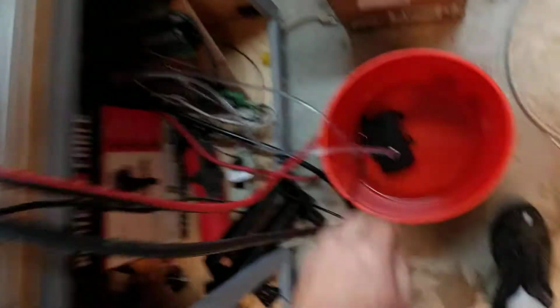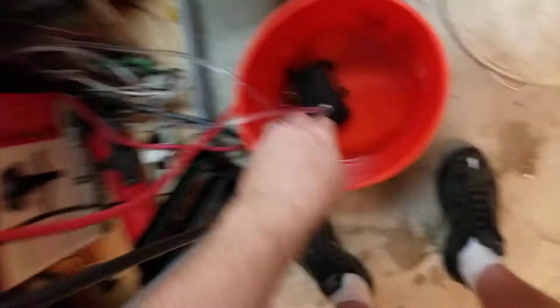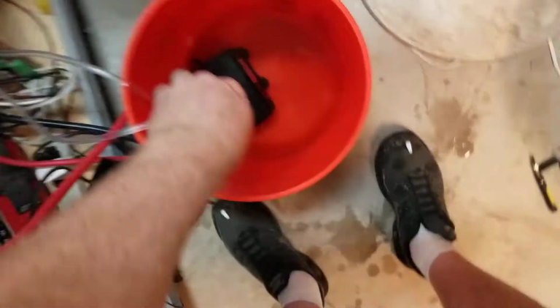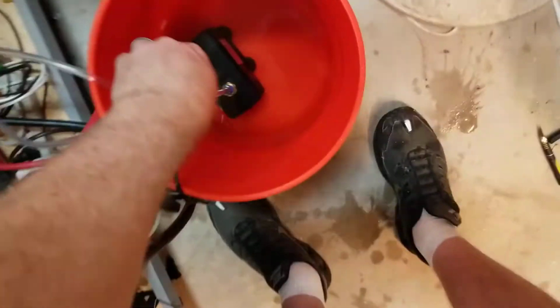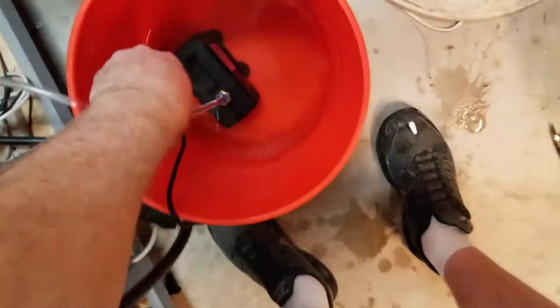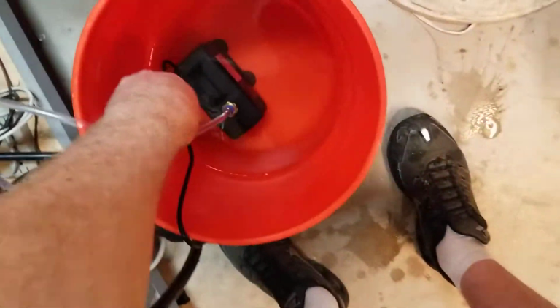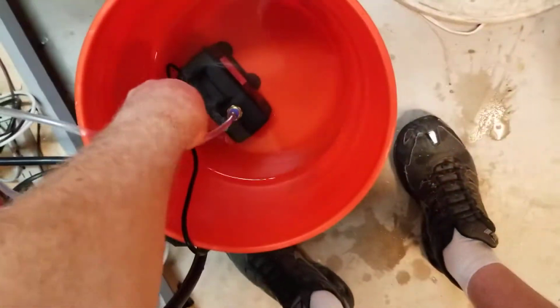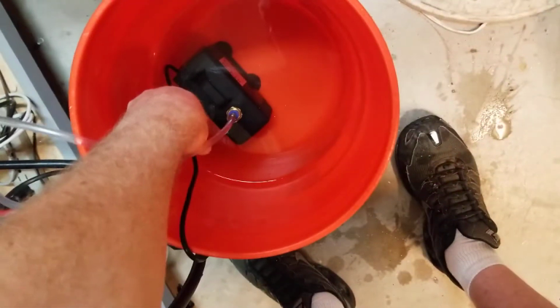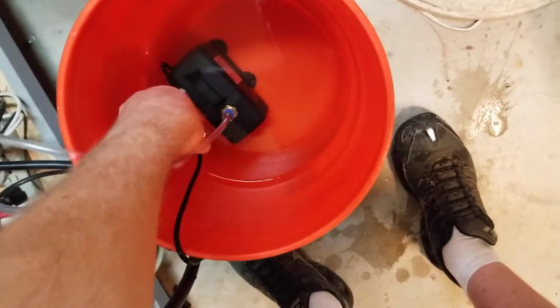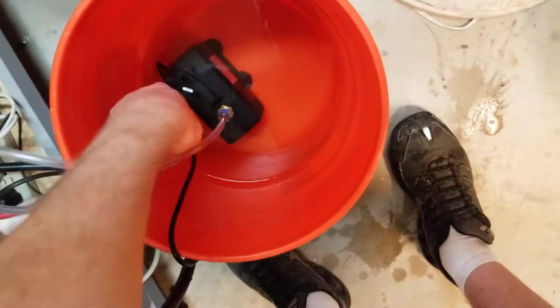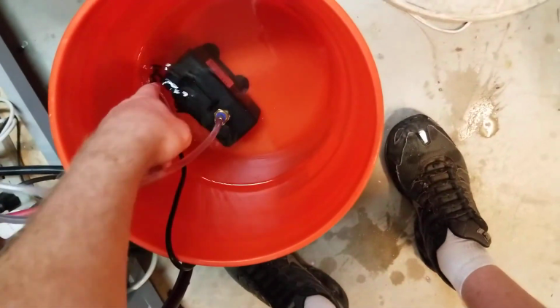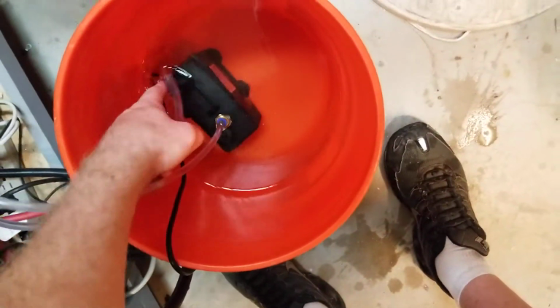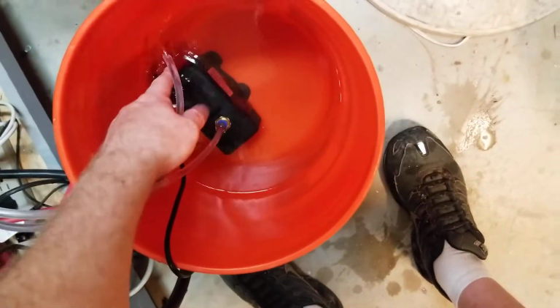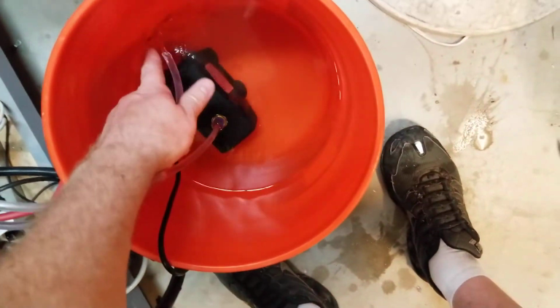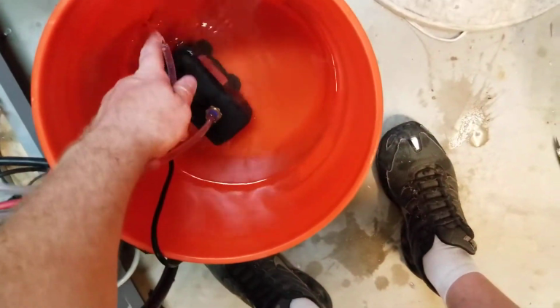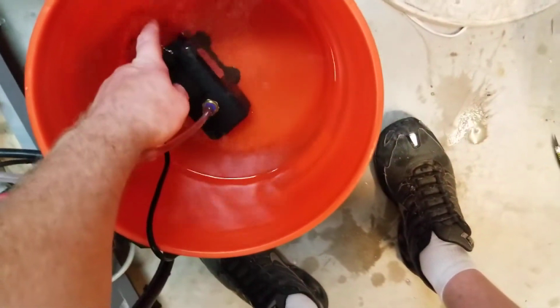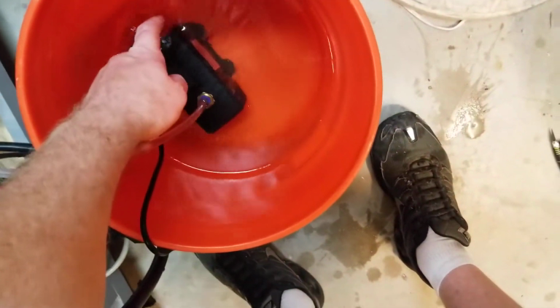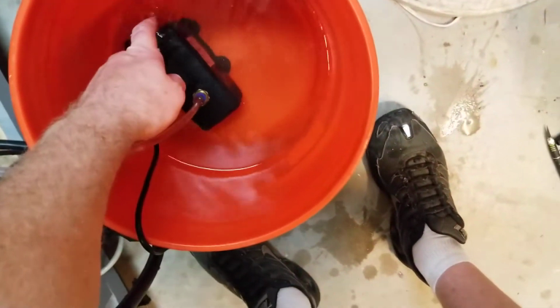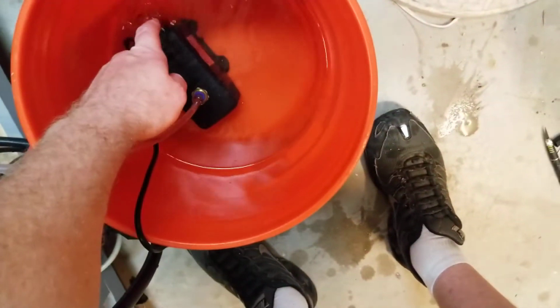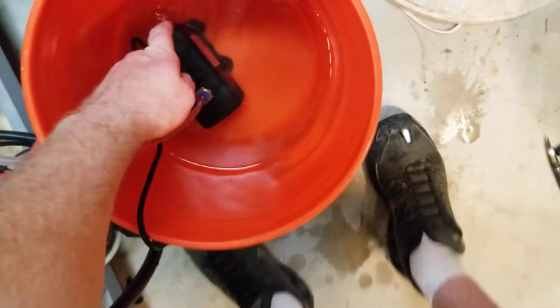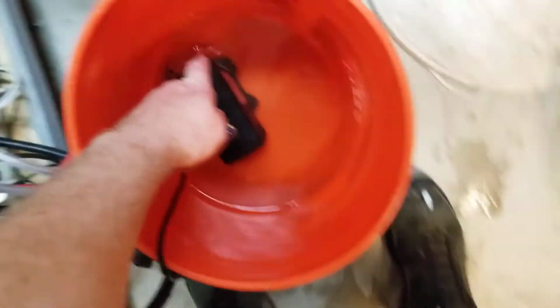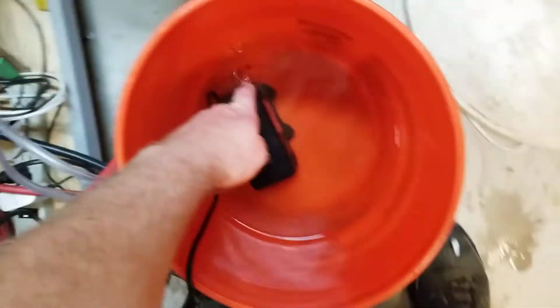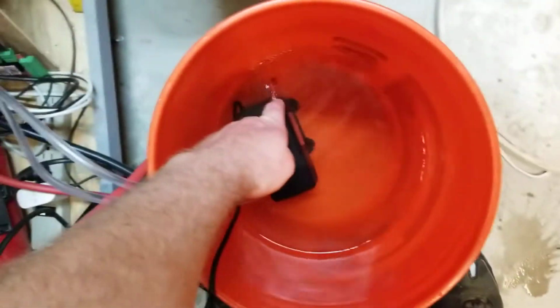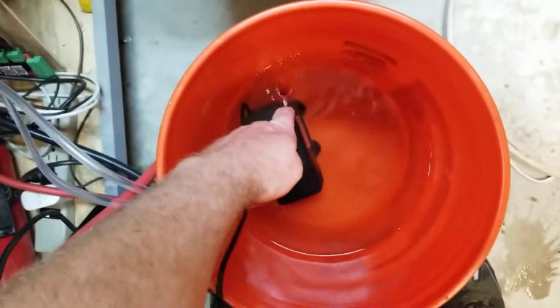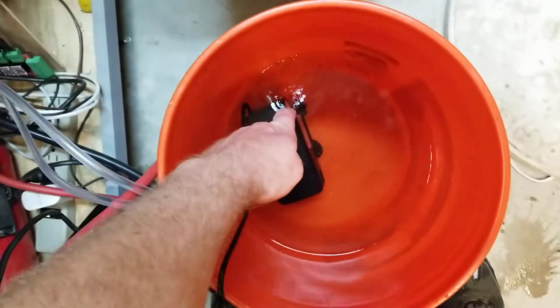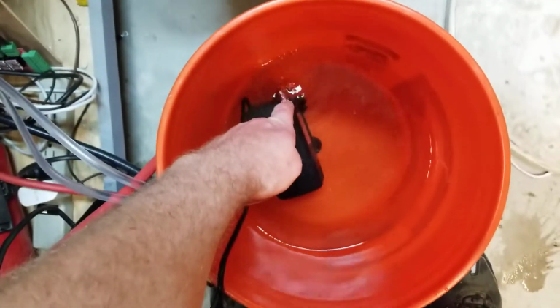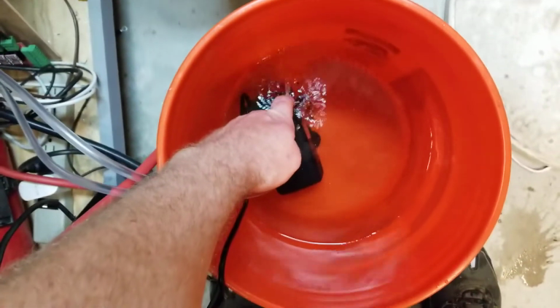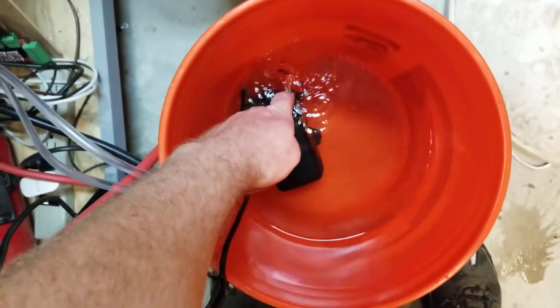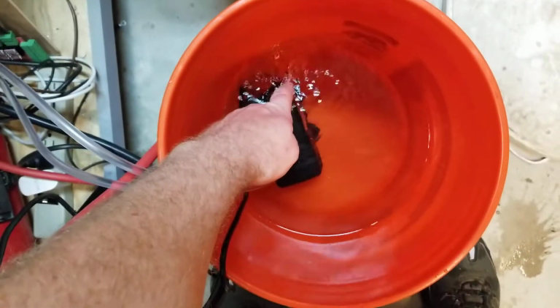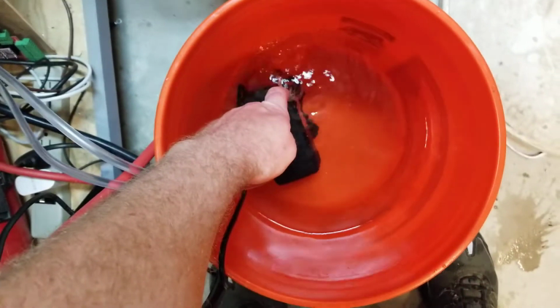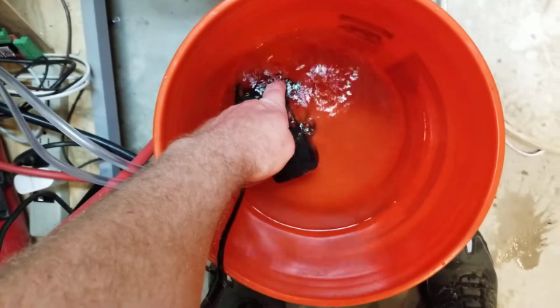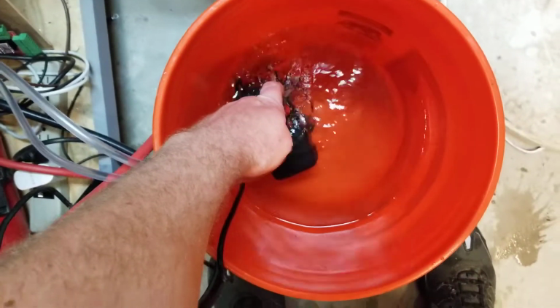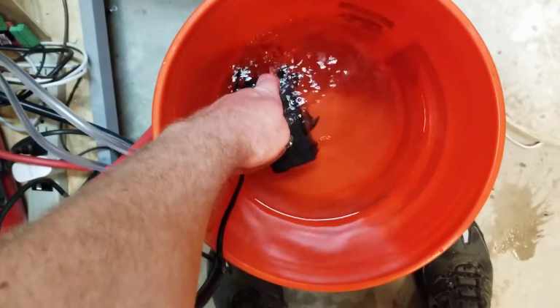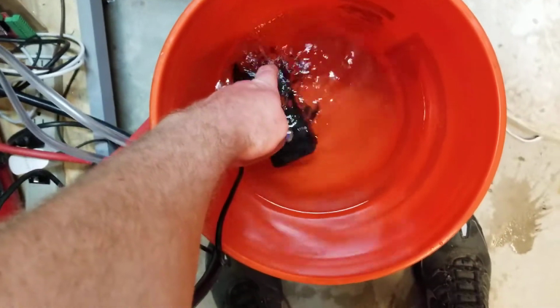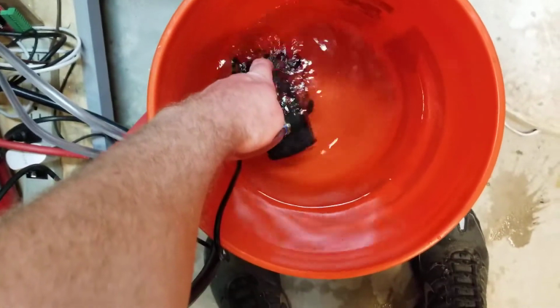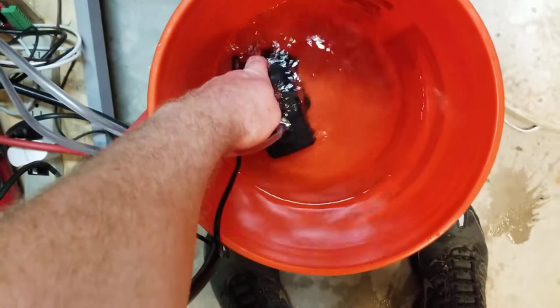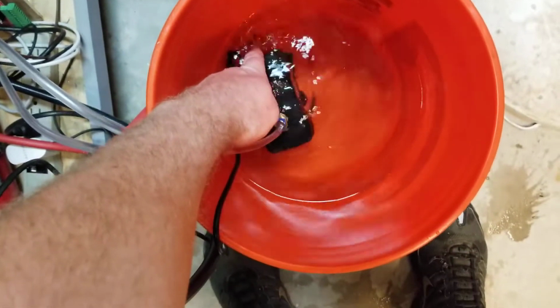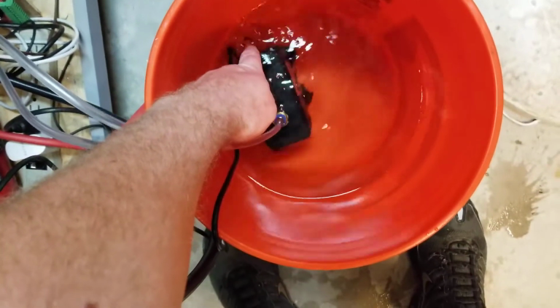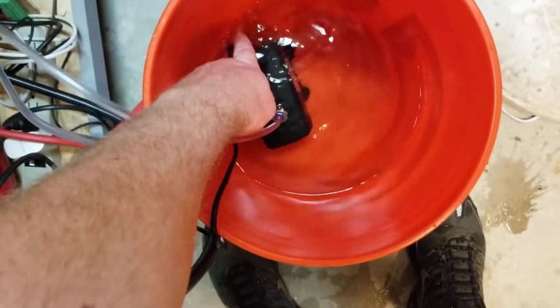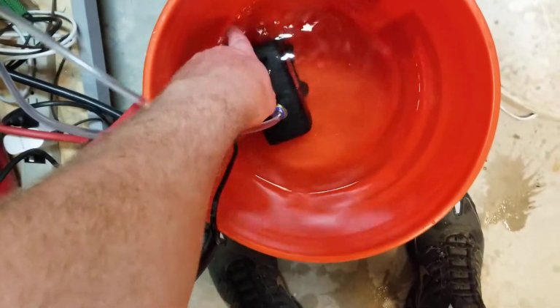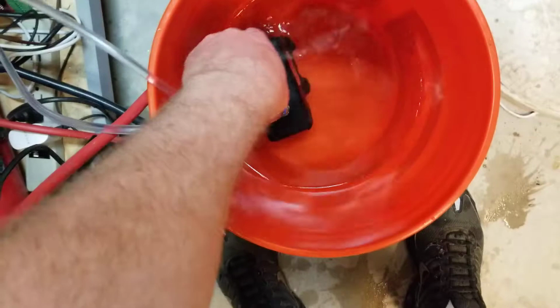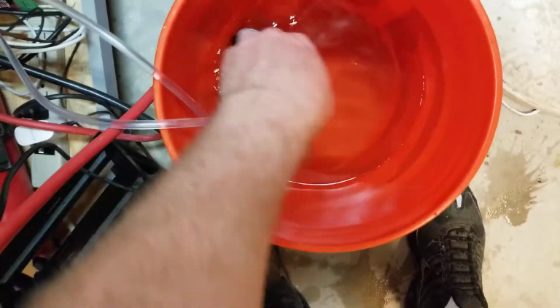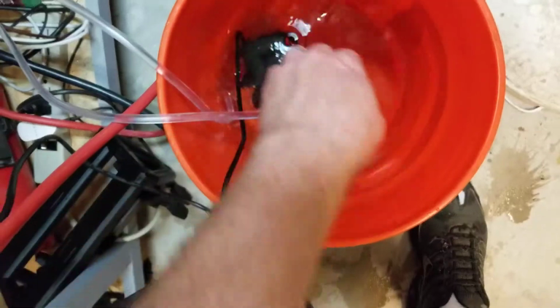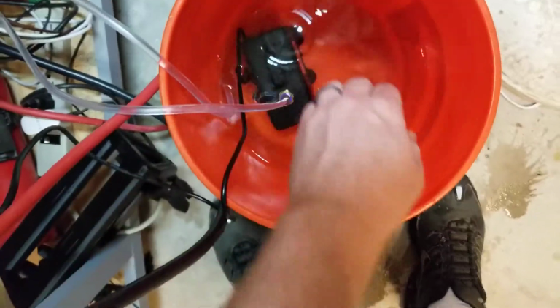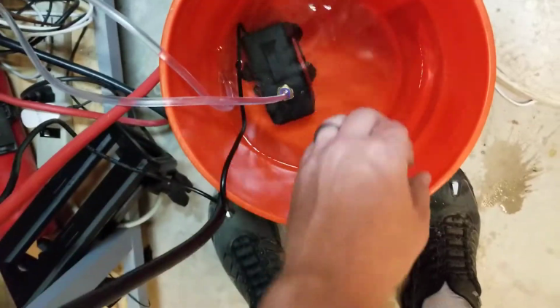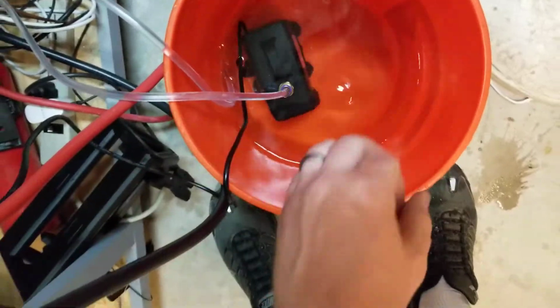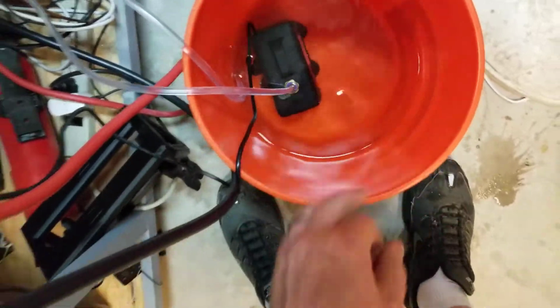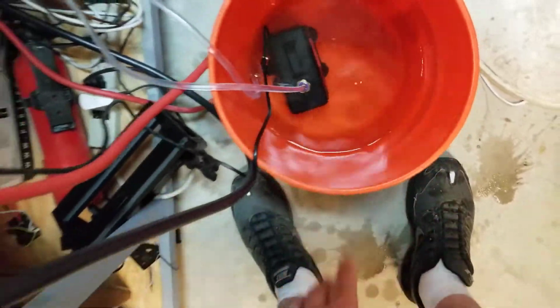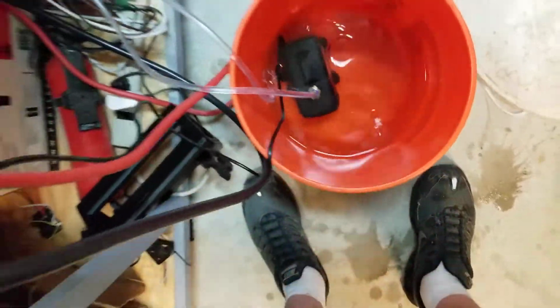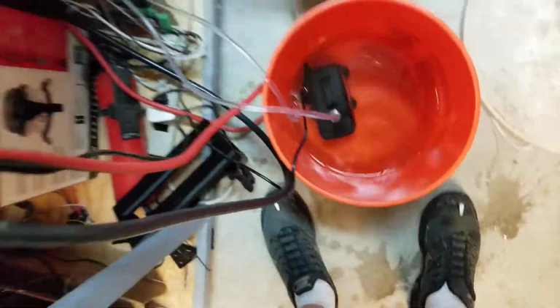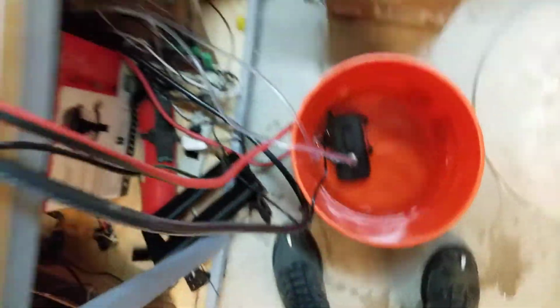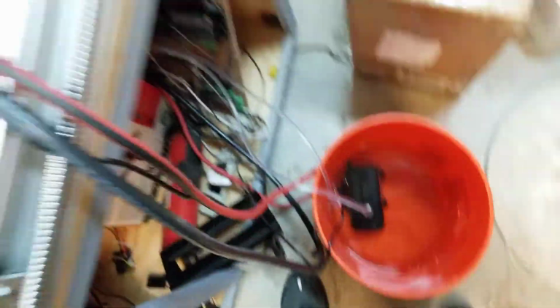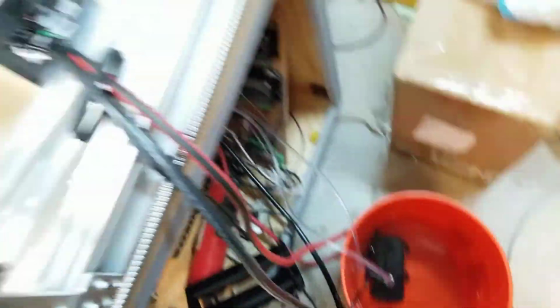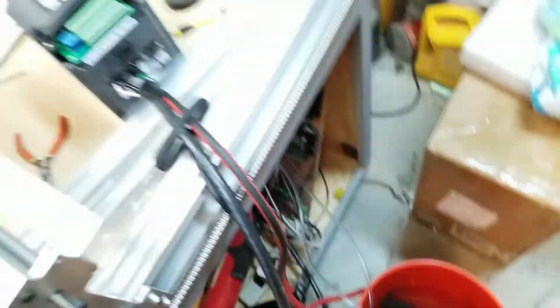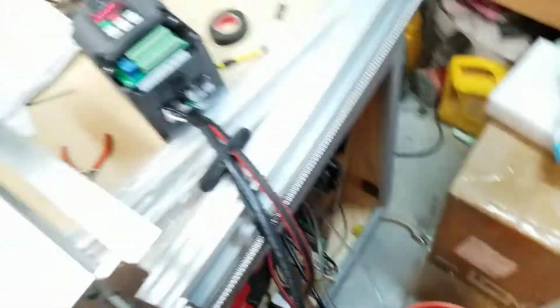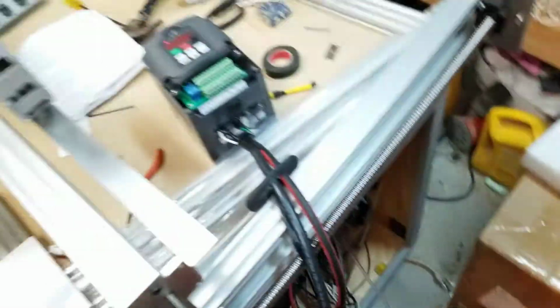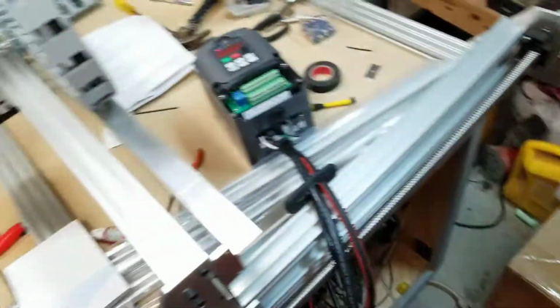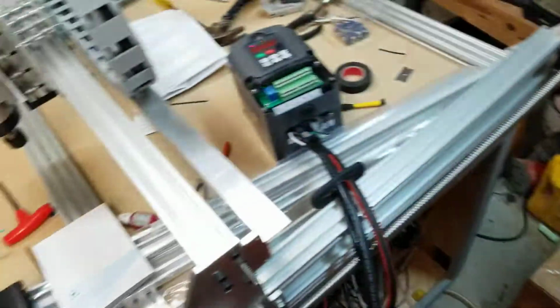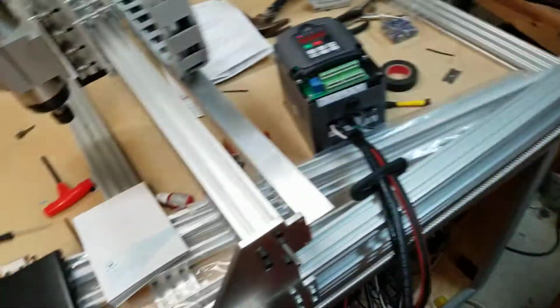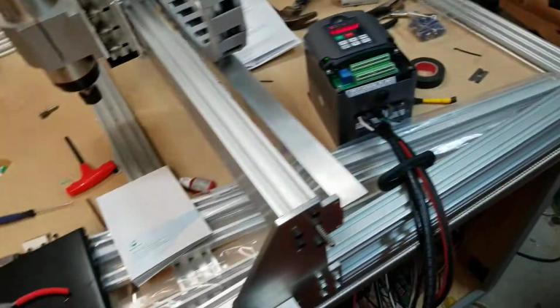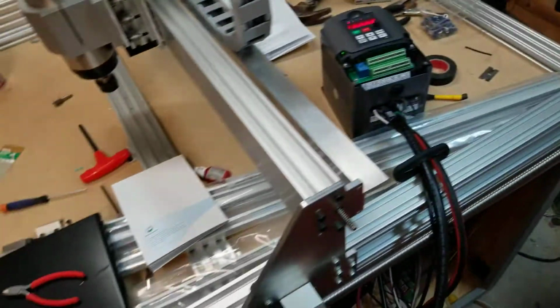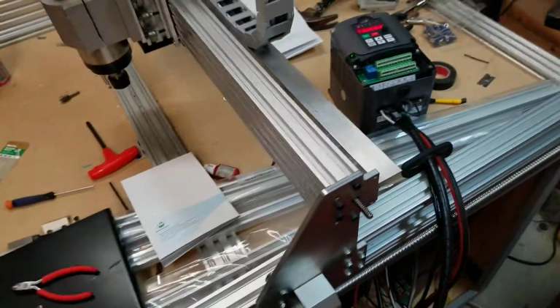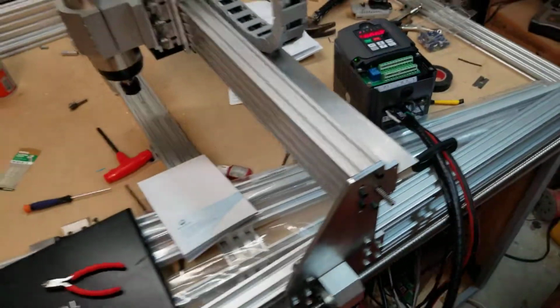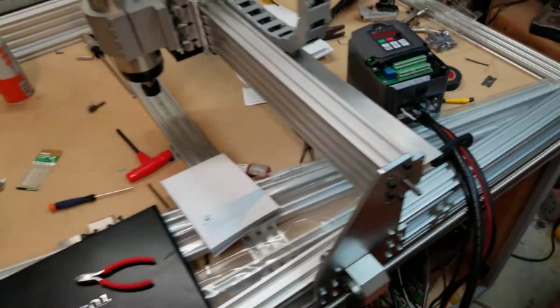Let's see if the water is warm. The water is cold. All right, that's it.